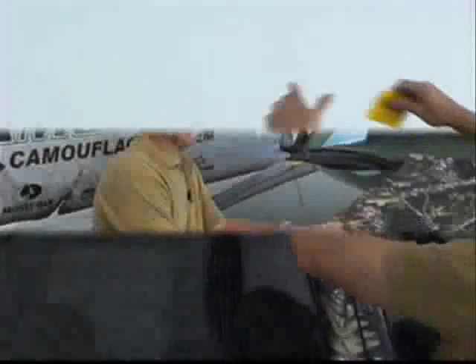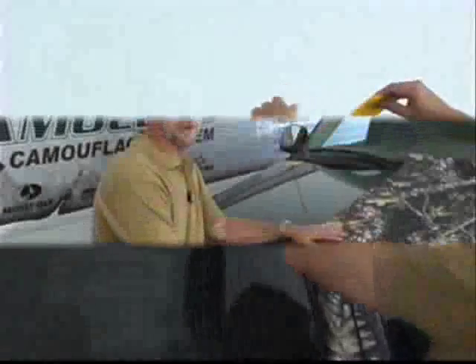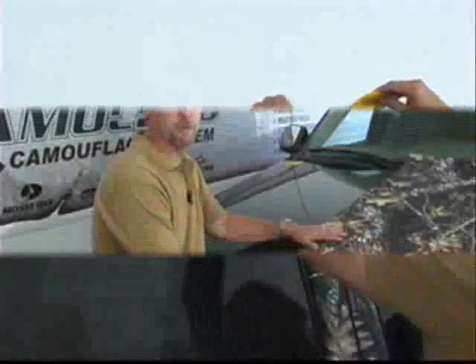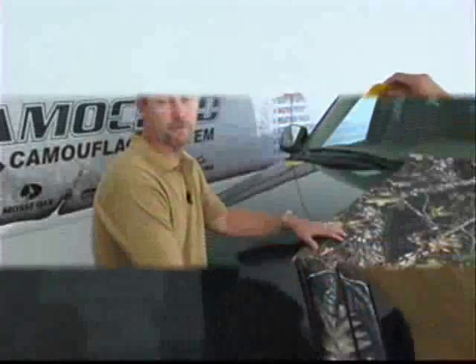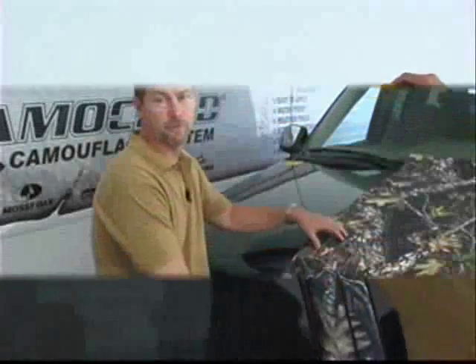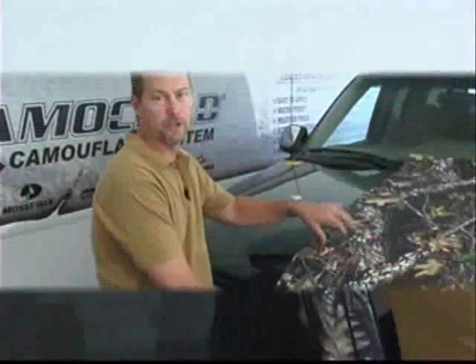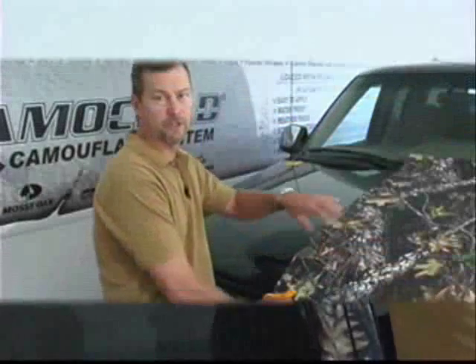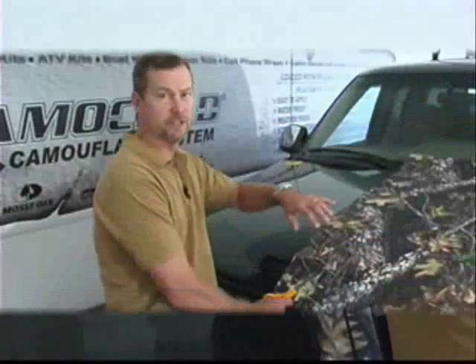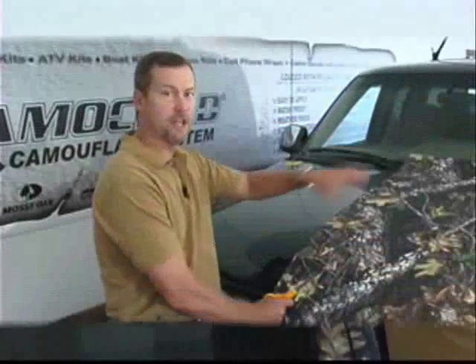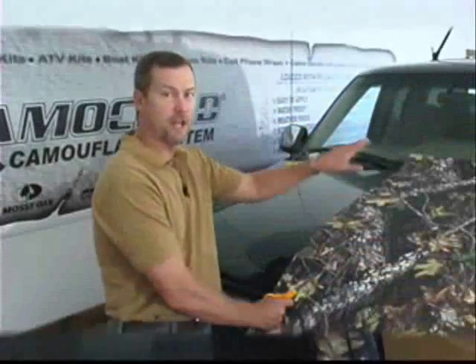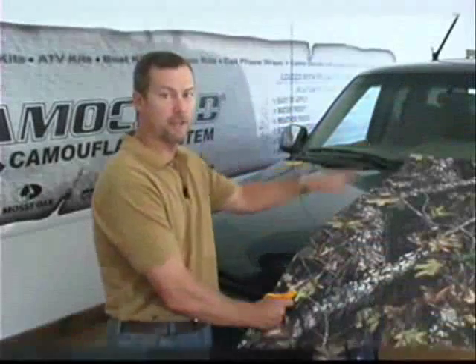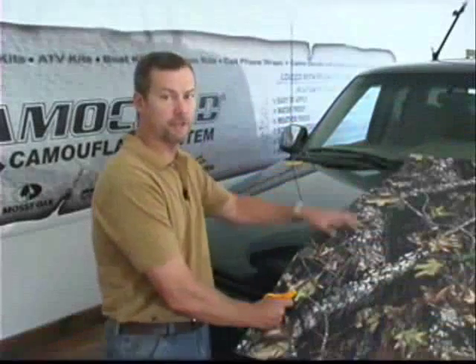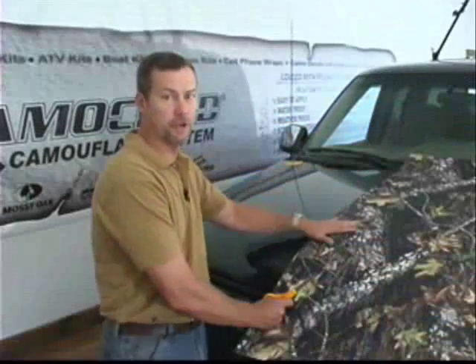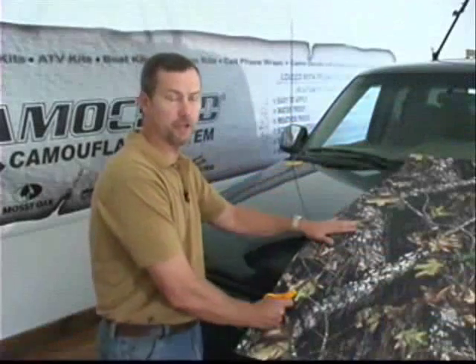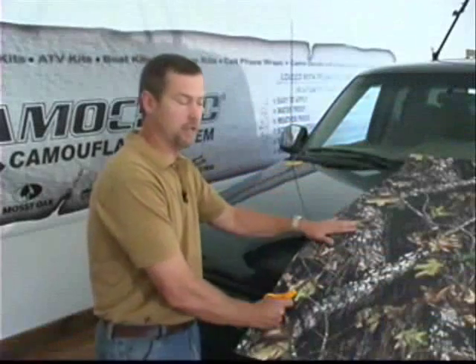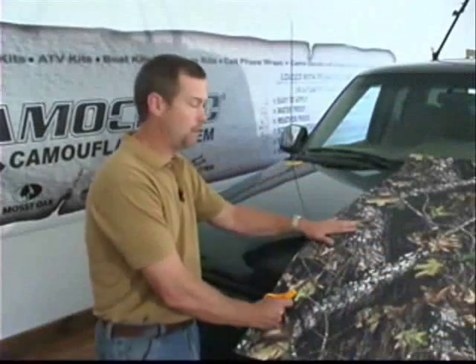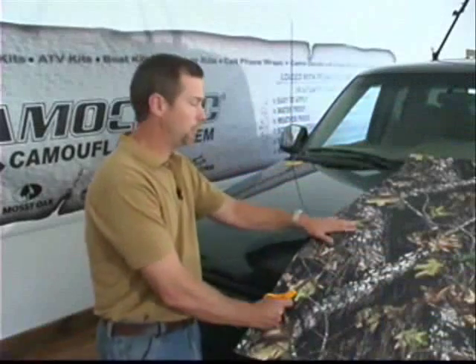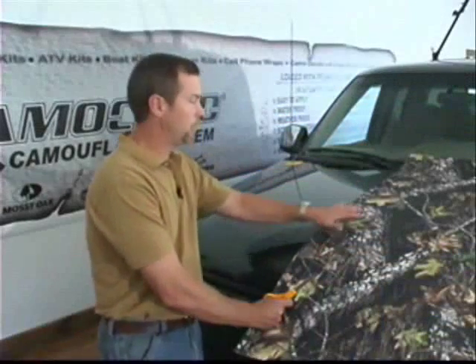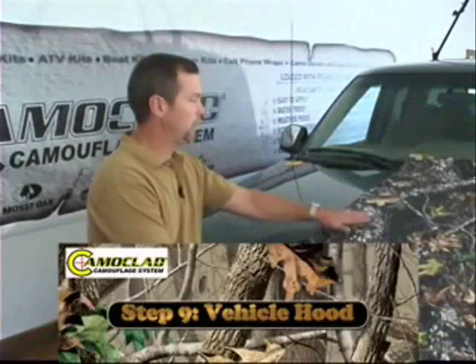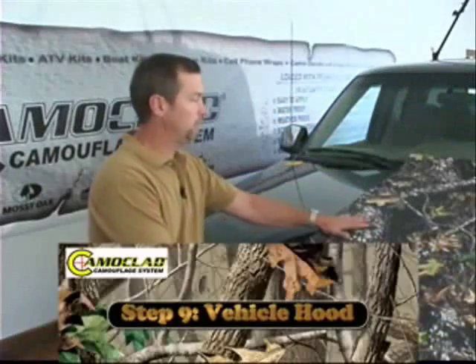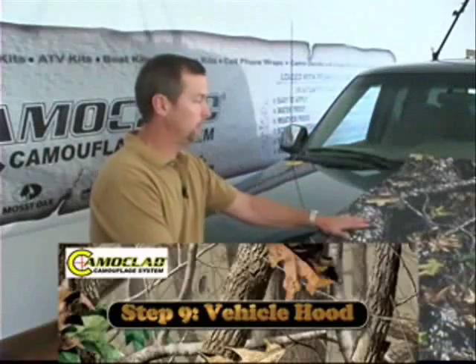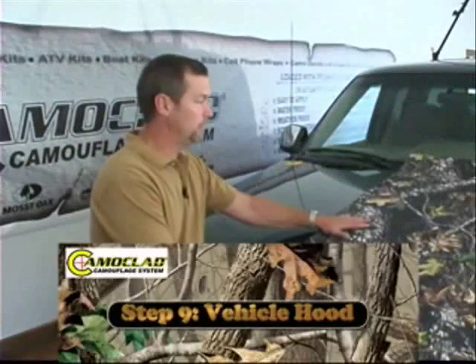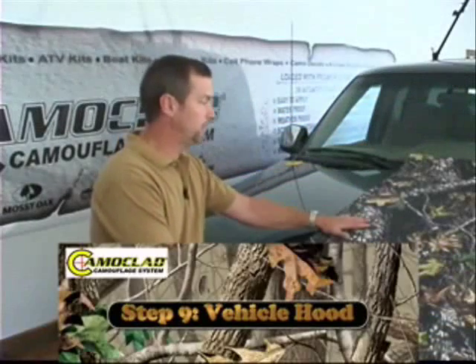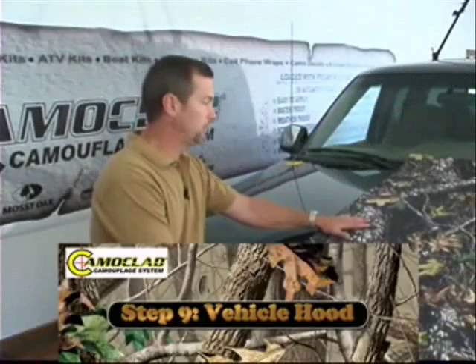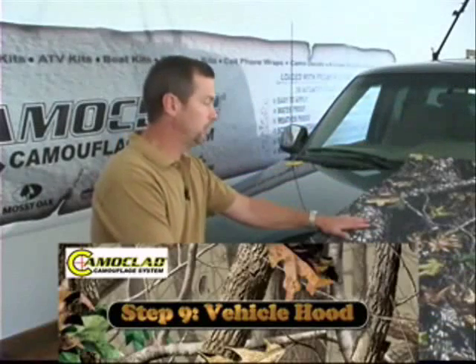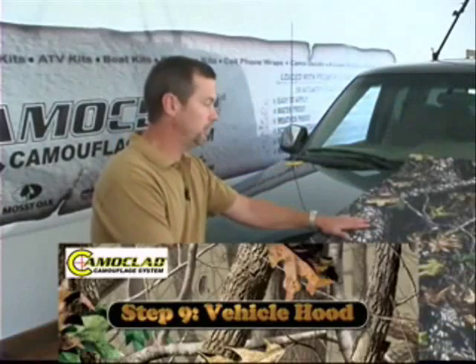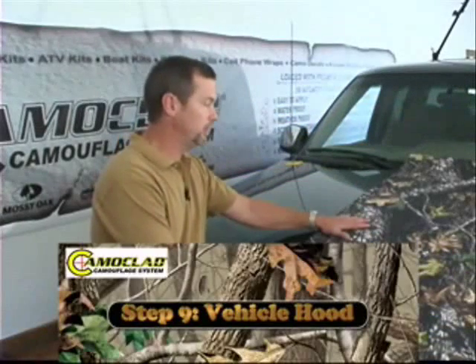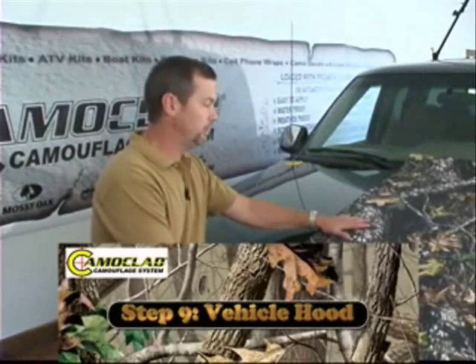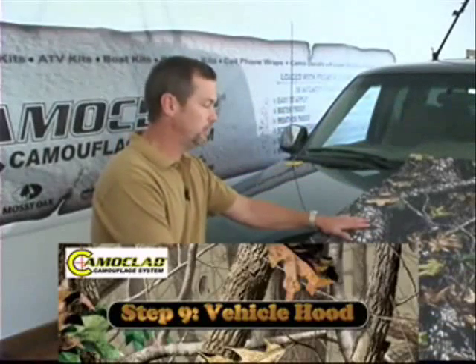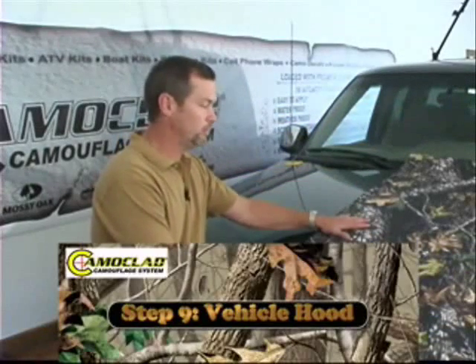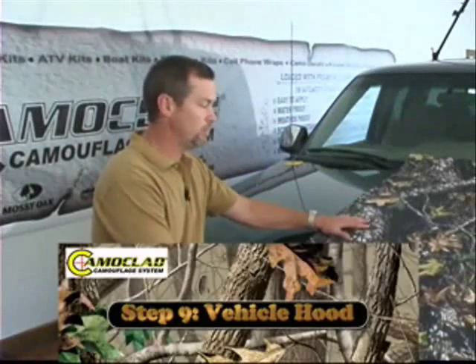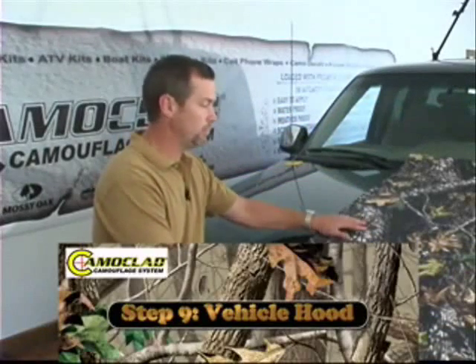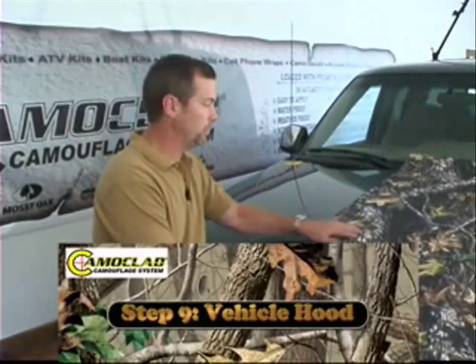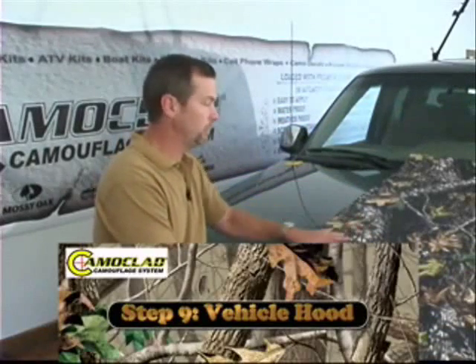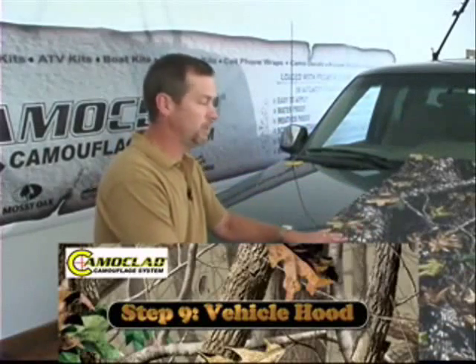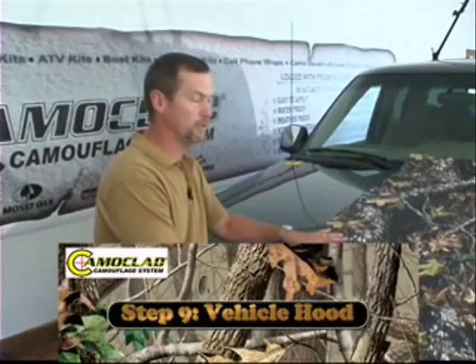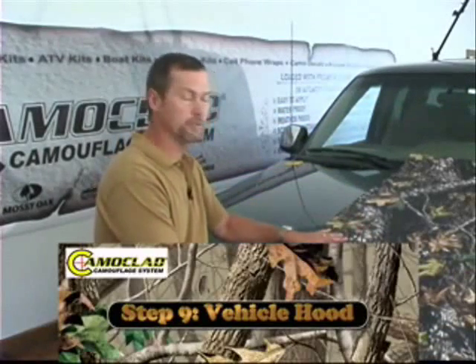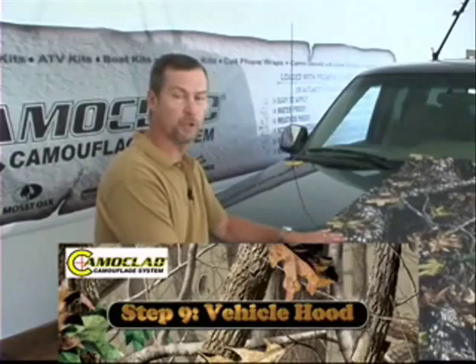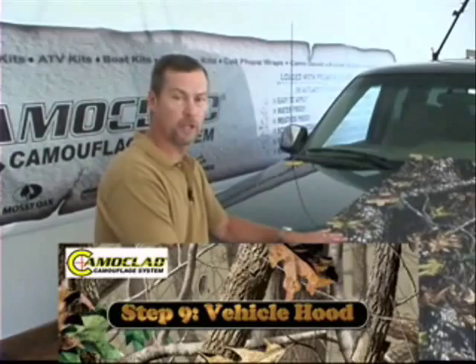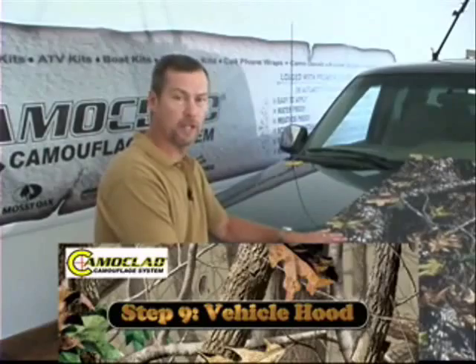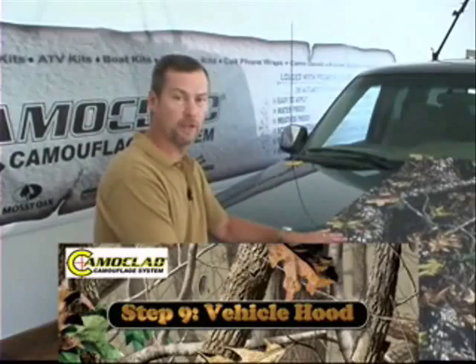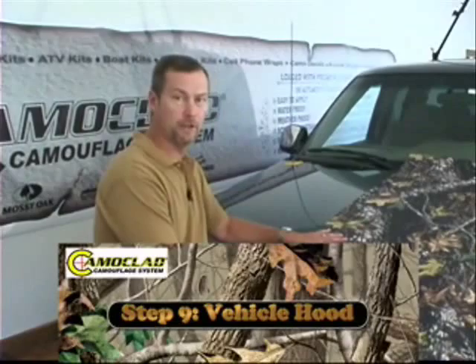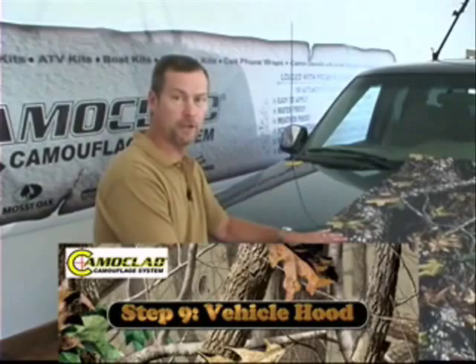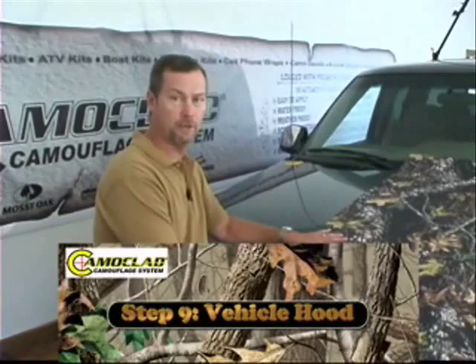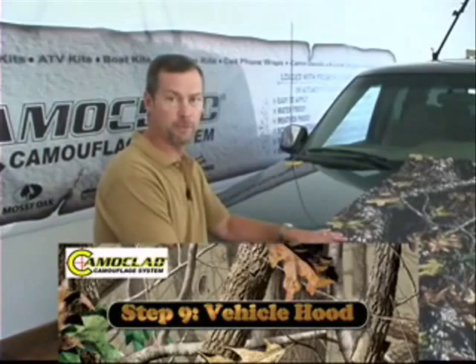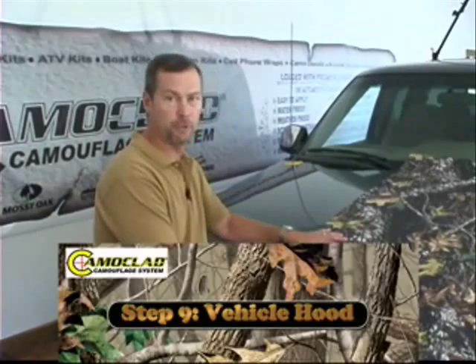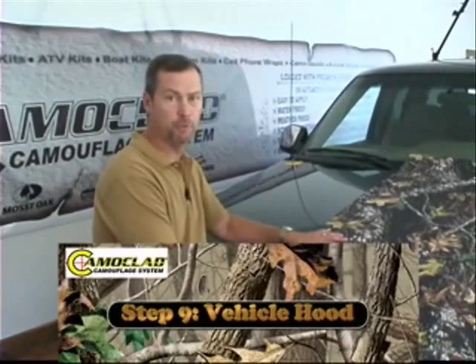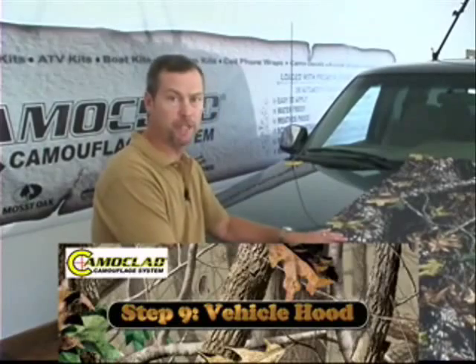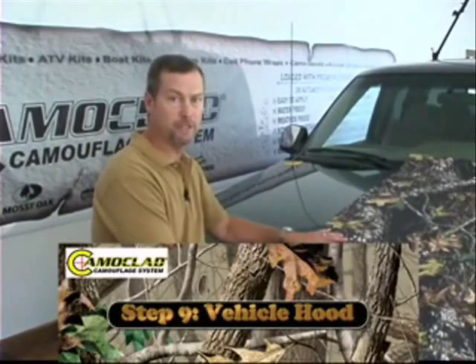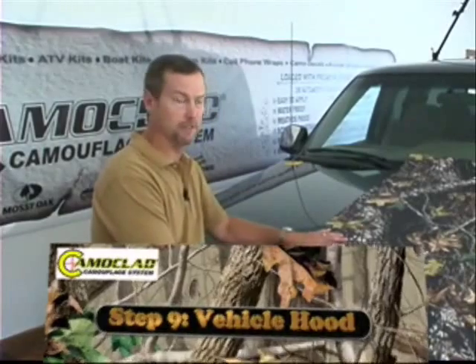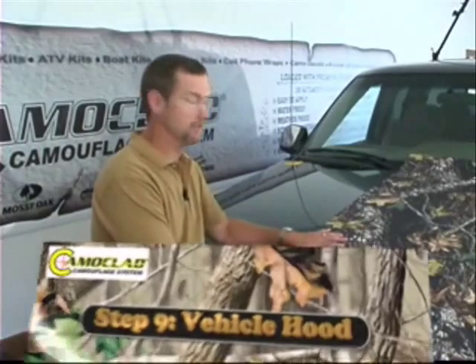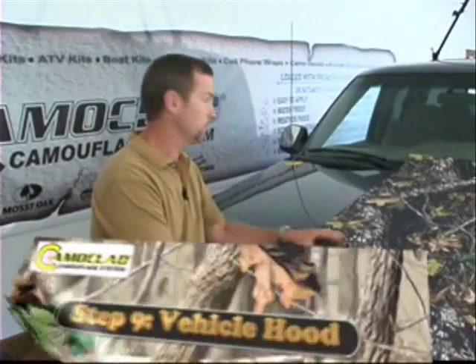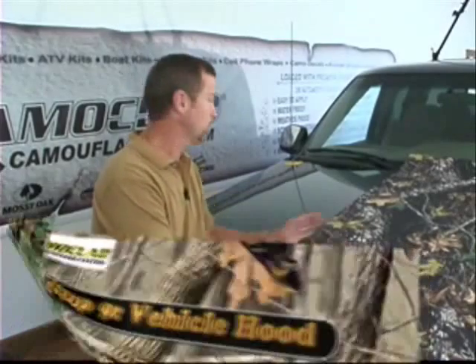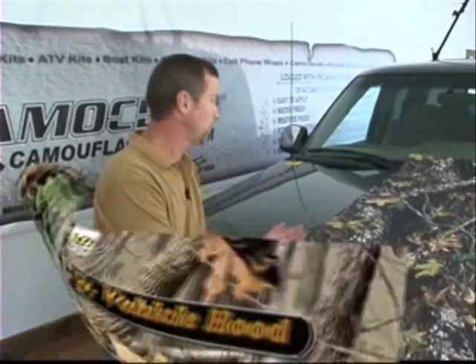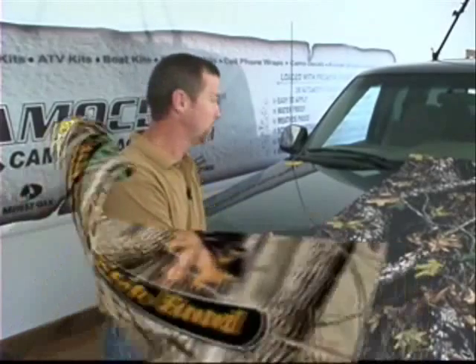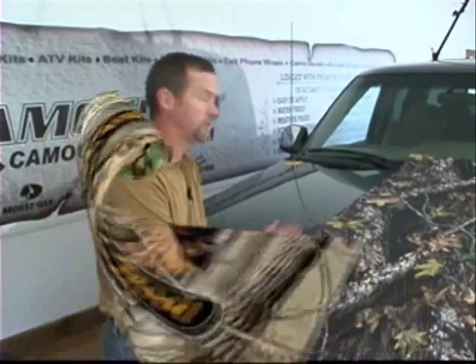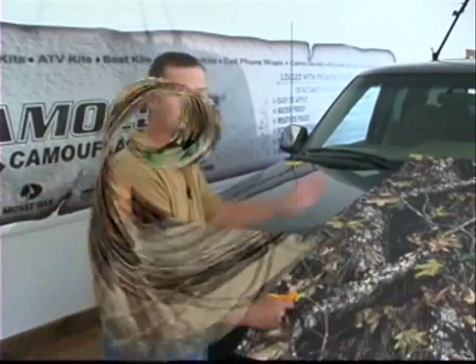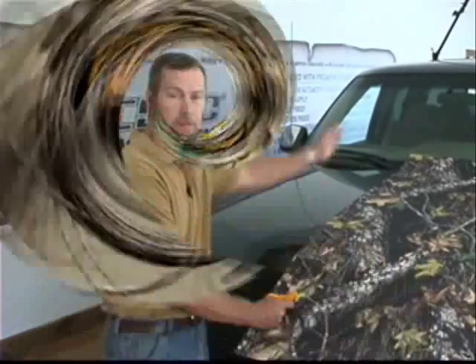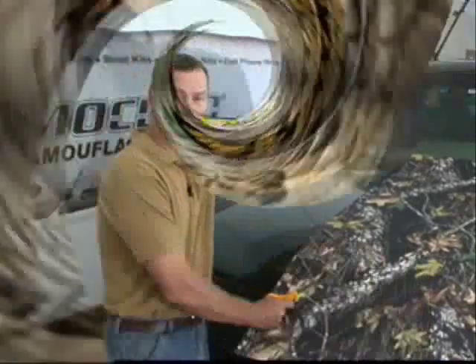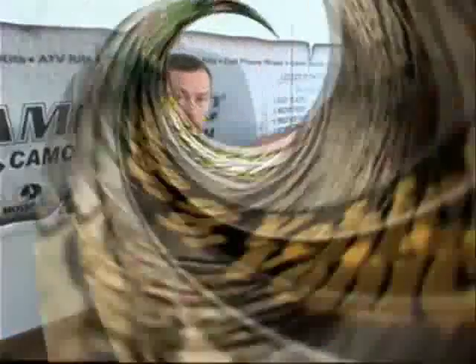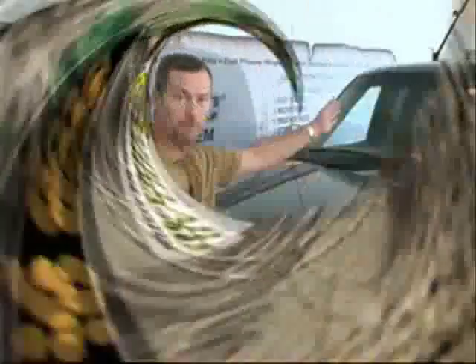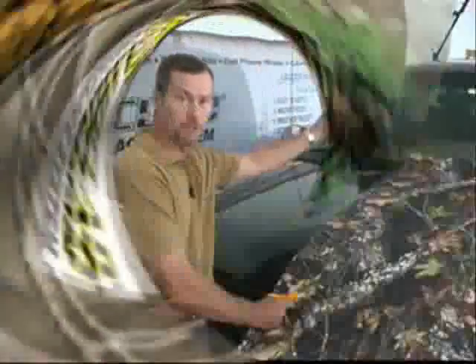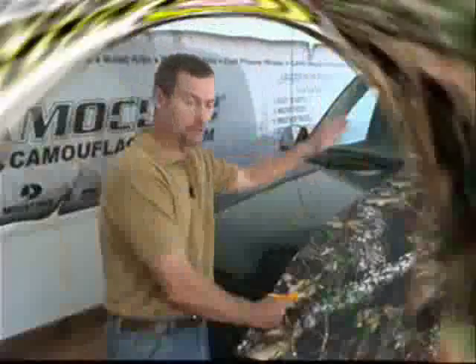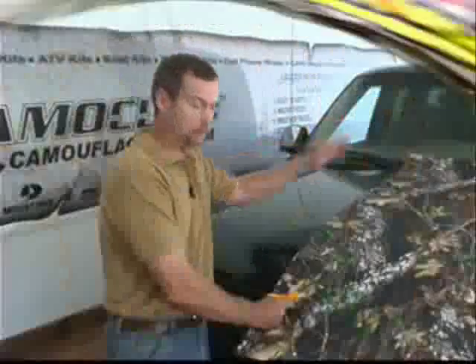Alright, we've finished the side of the truck. Now we're ready to move to the hood. What we're doing here is we're going to lay the hood up in two pieces and we're going to run the seam up the middle.